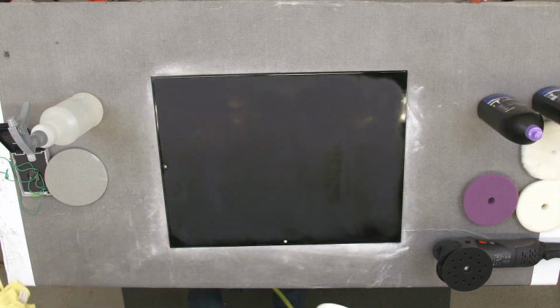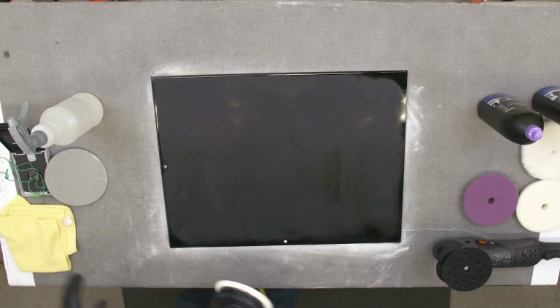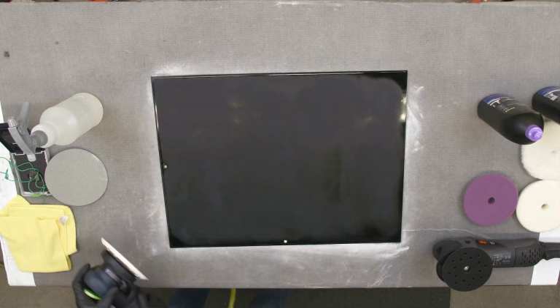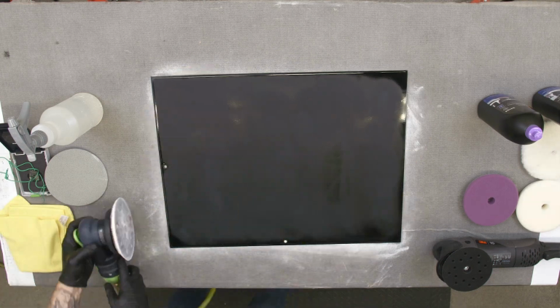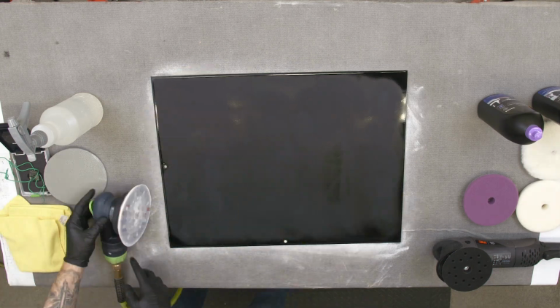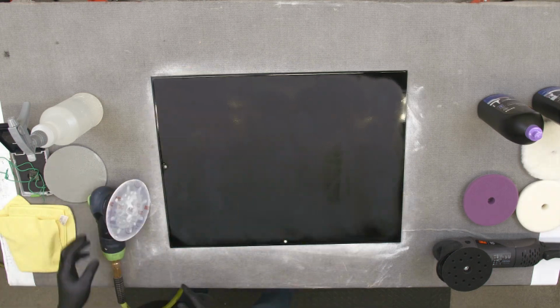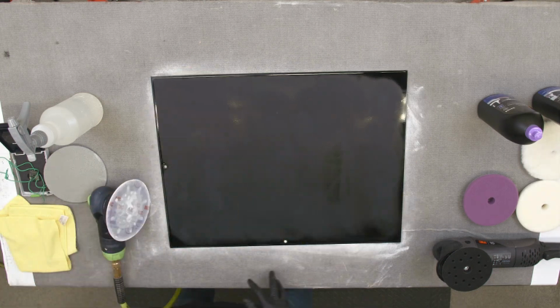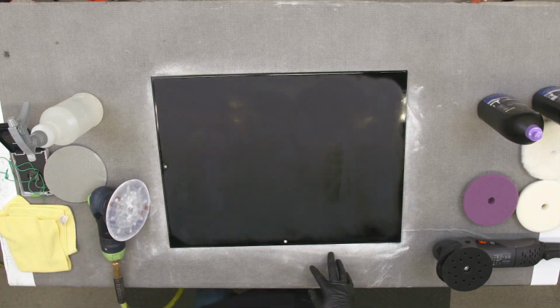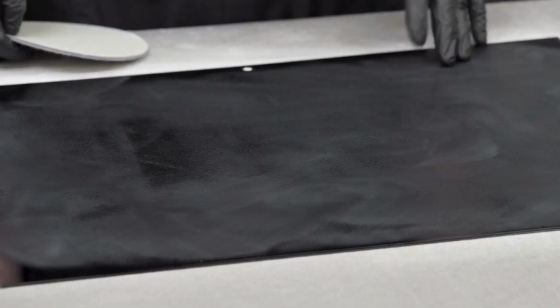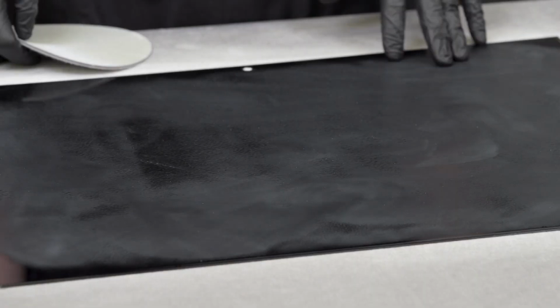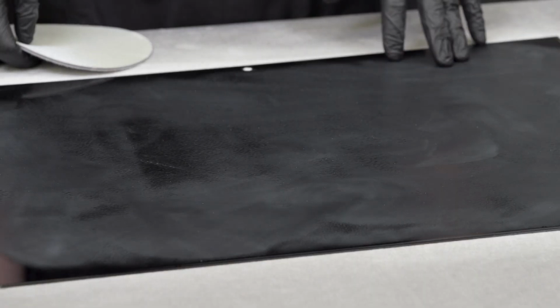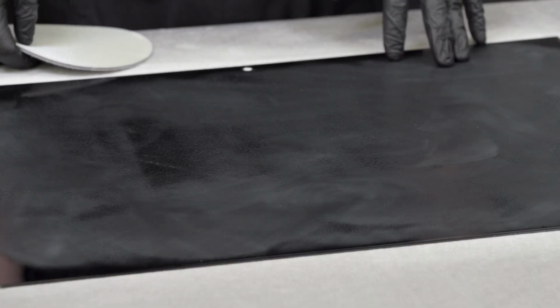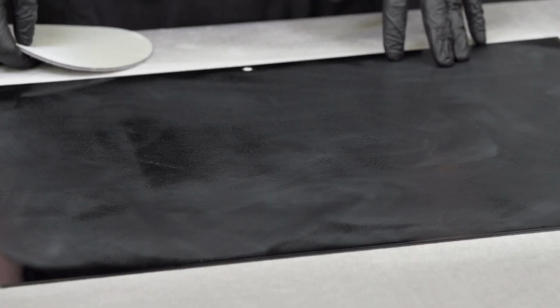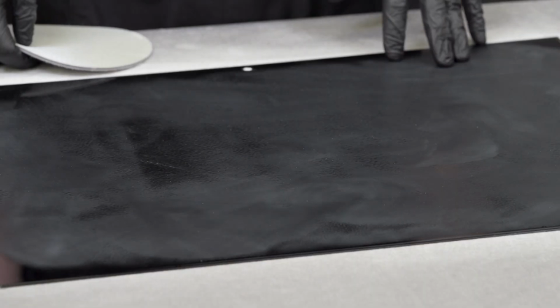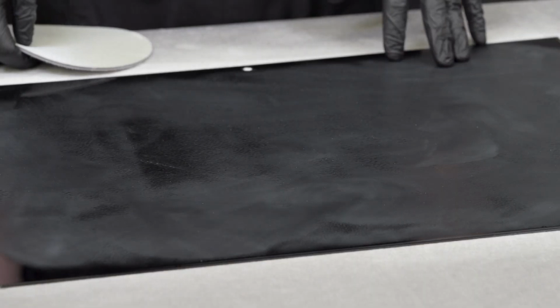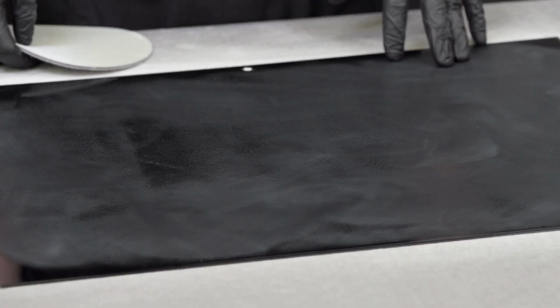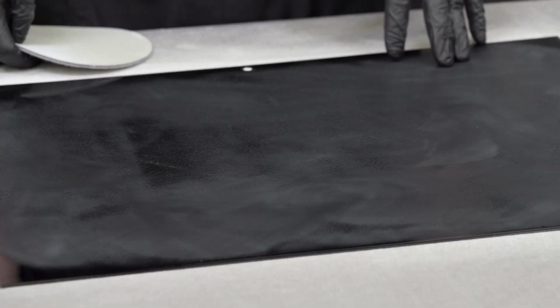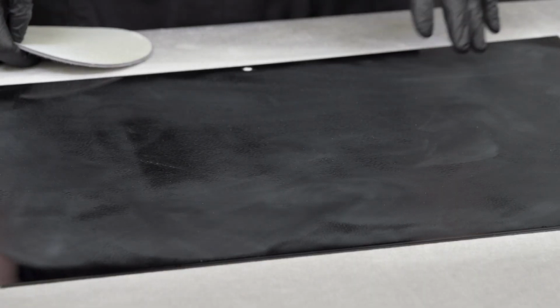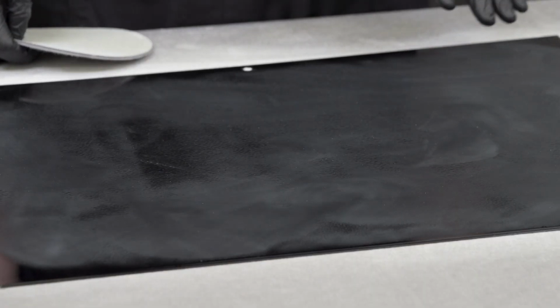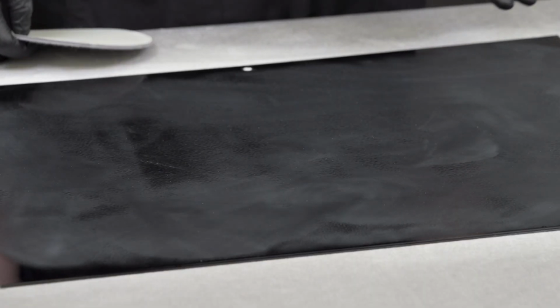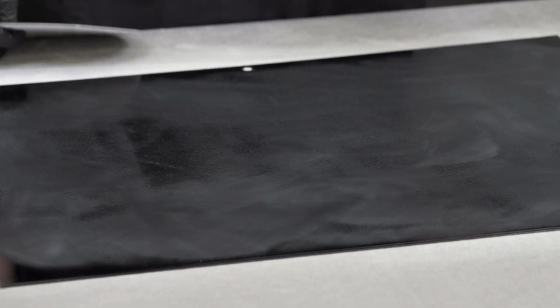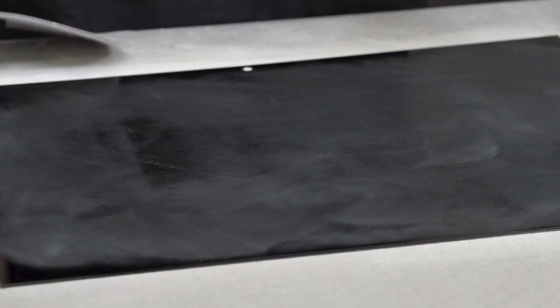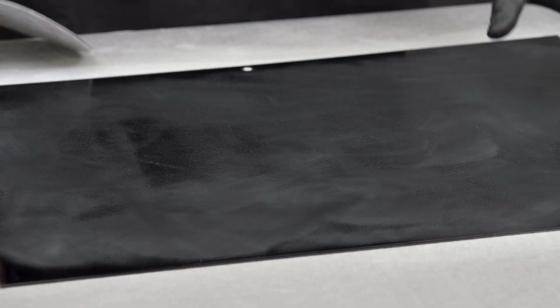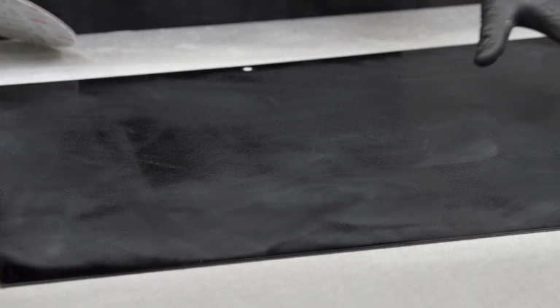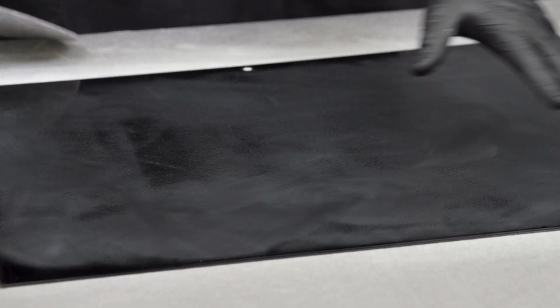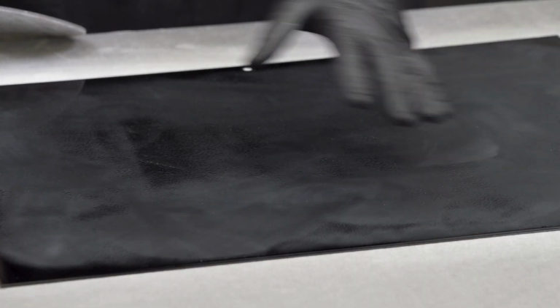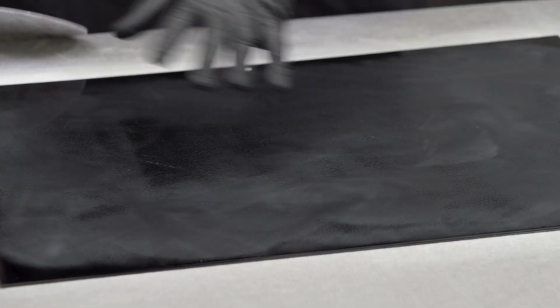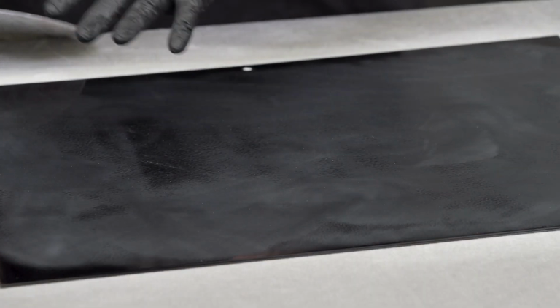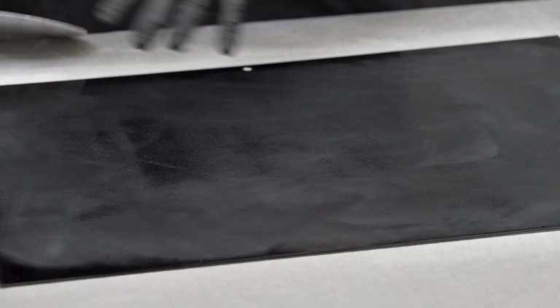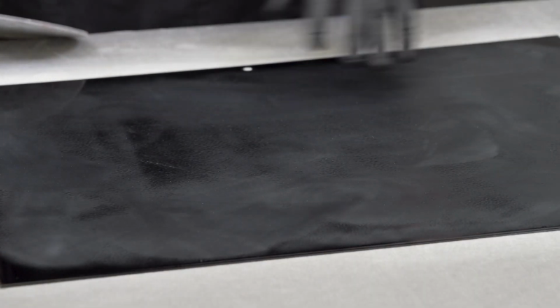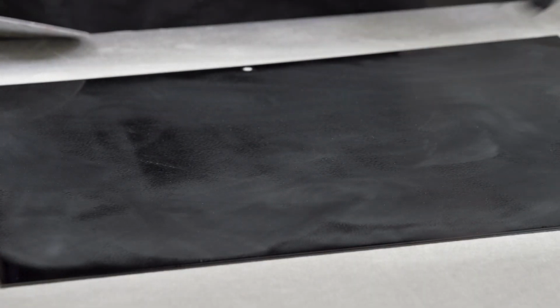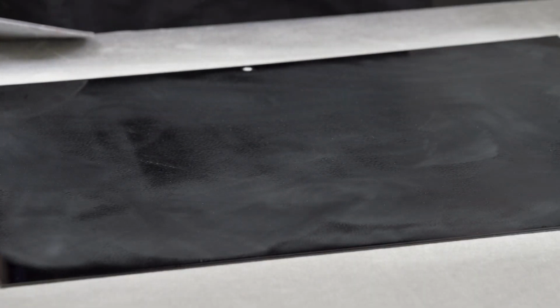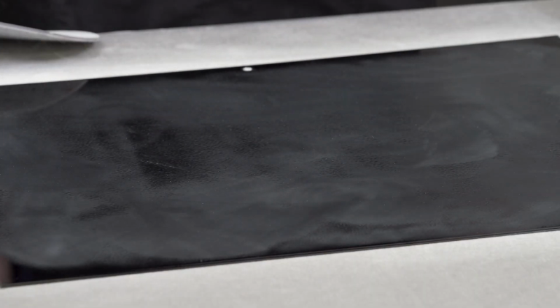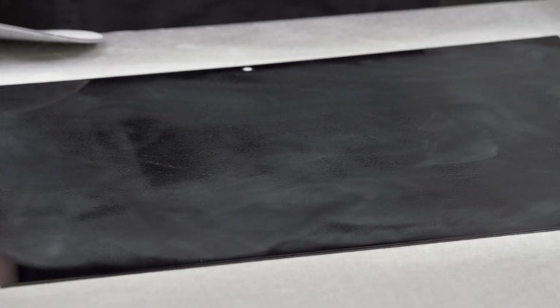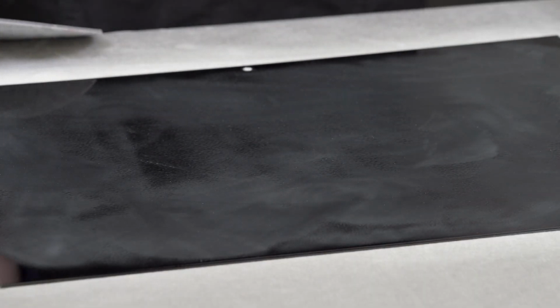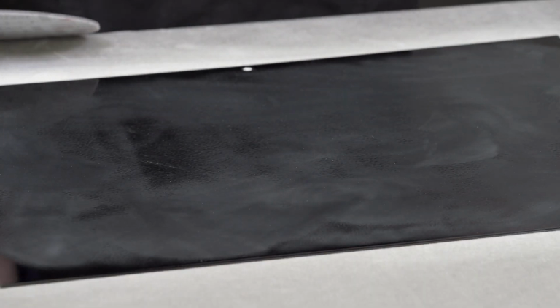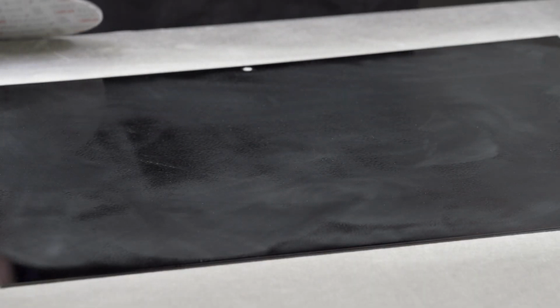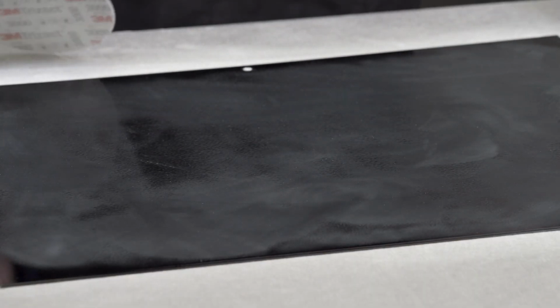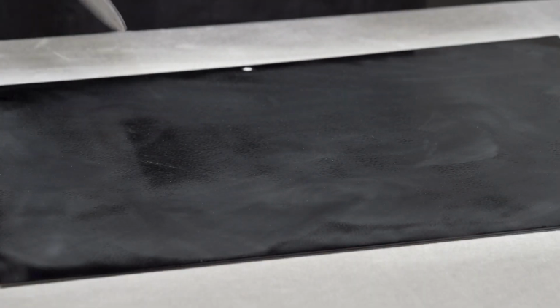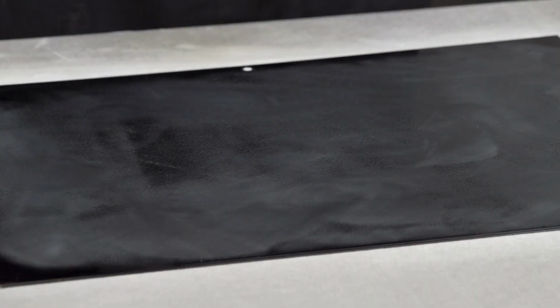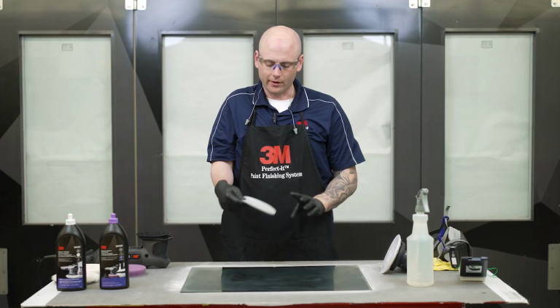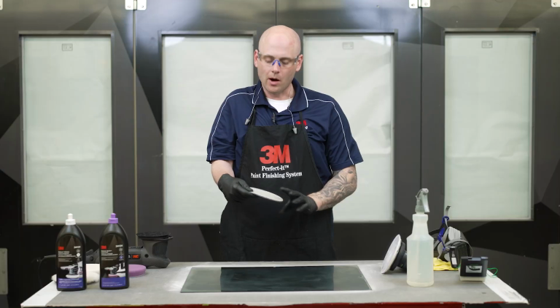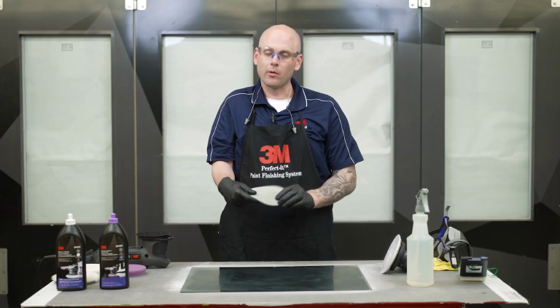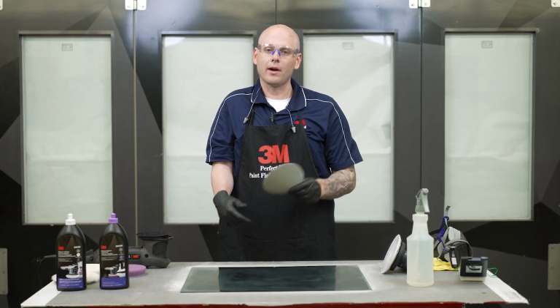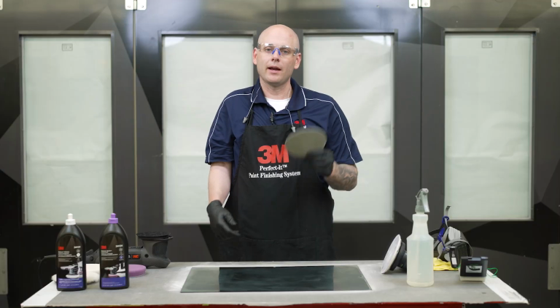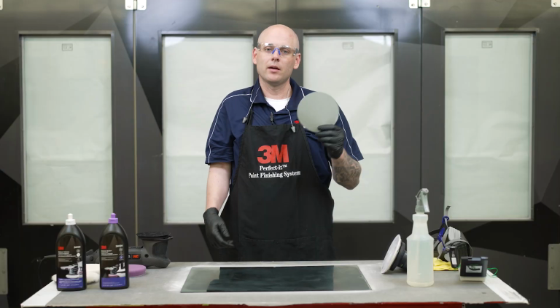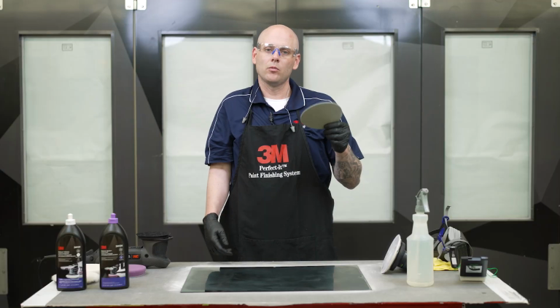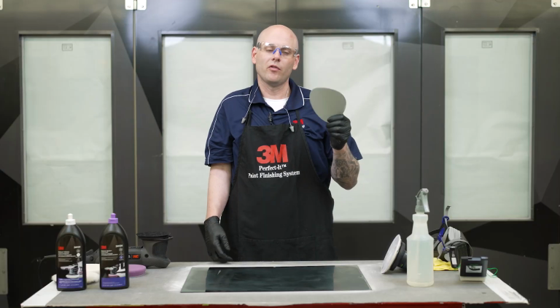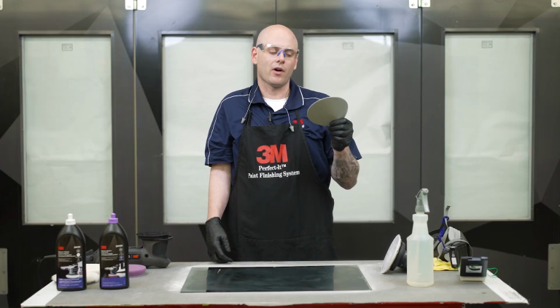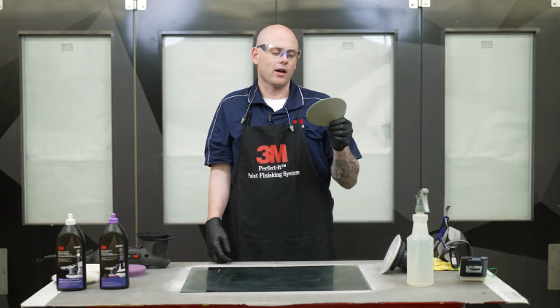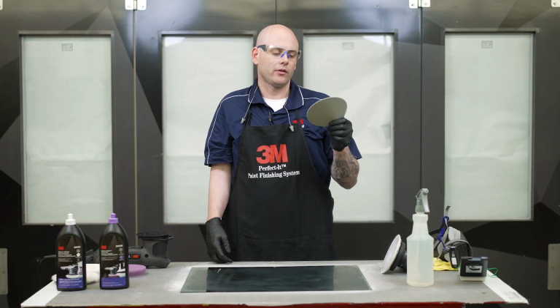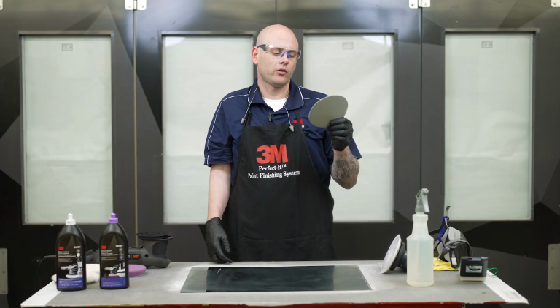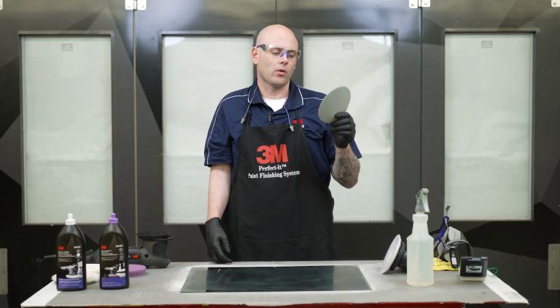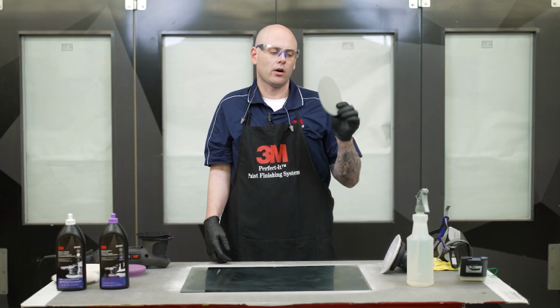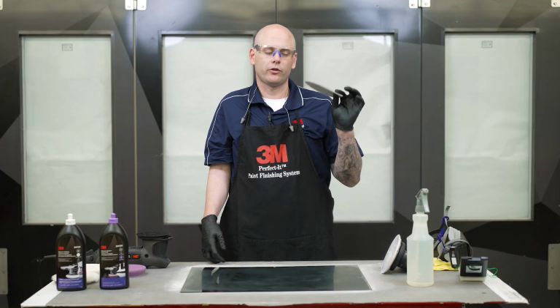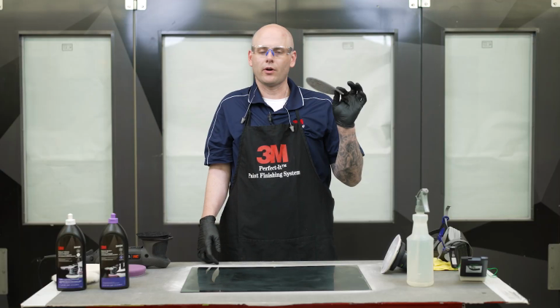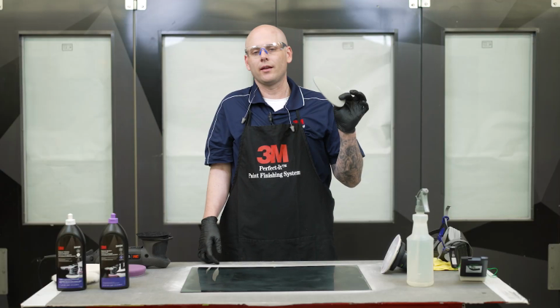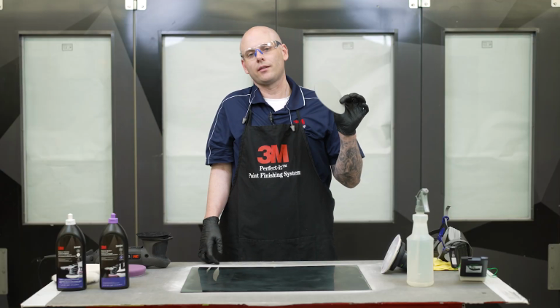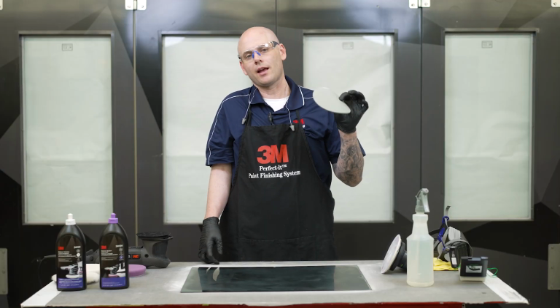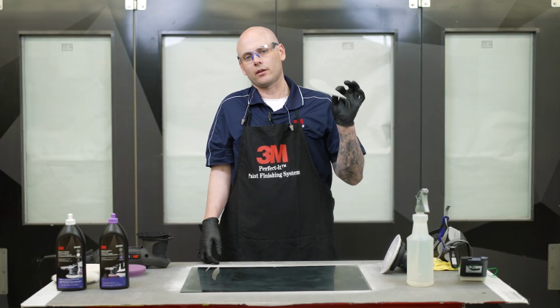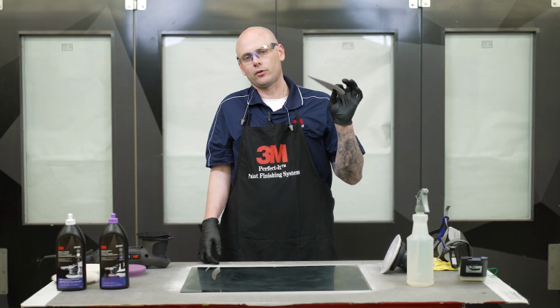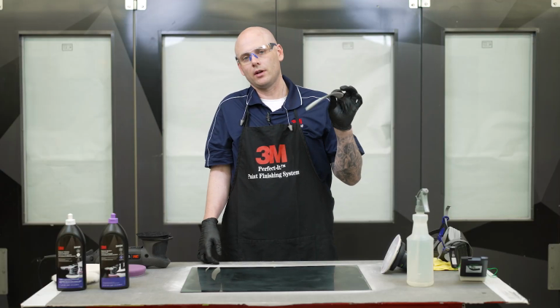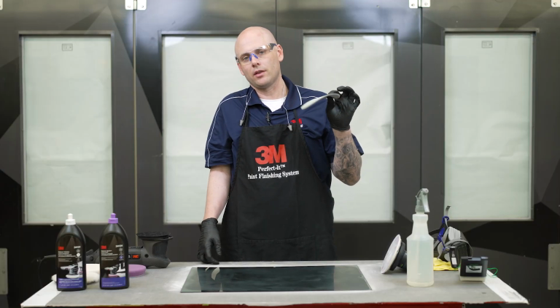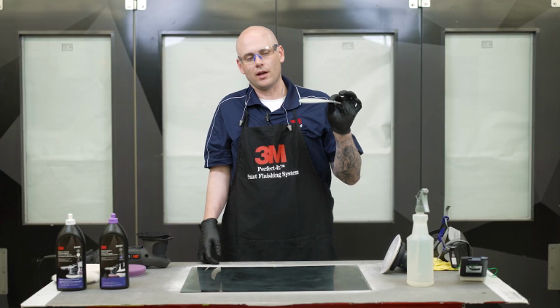We have all of our defects sanded out with 2,000-grade abrasives, so now we're ready to move on to our Trizac 3000.